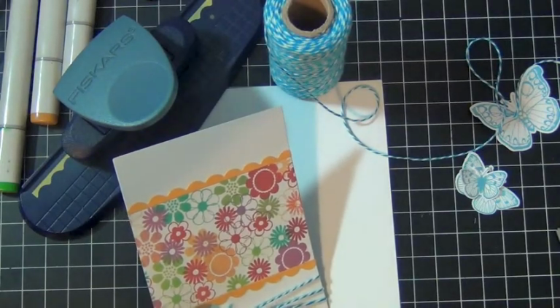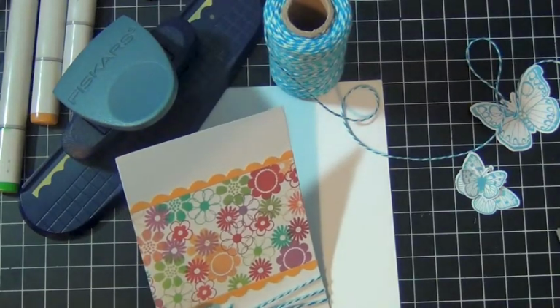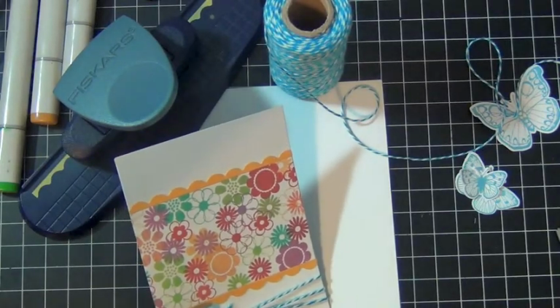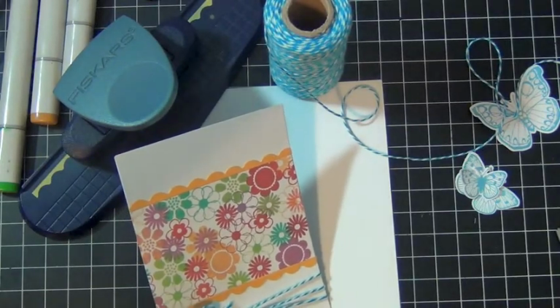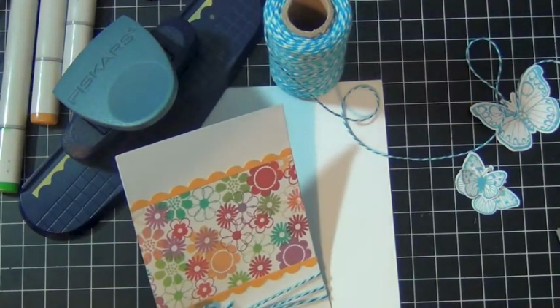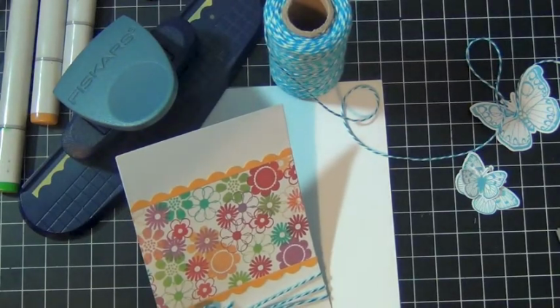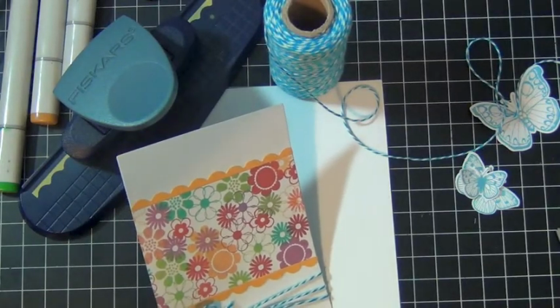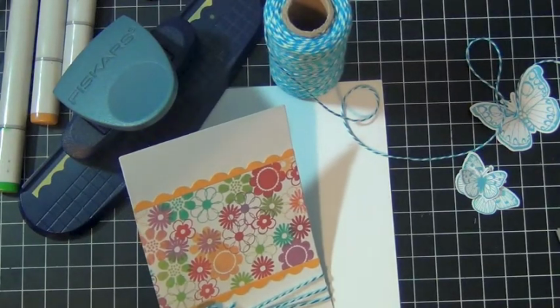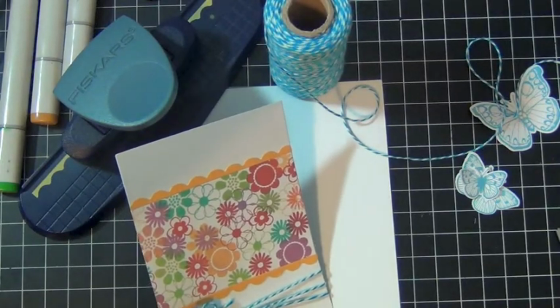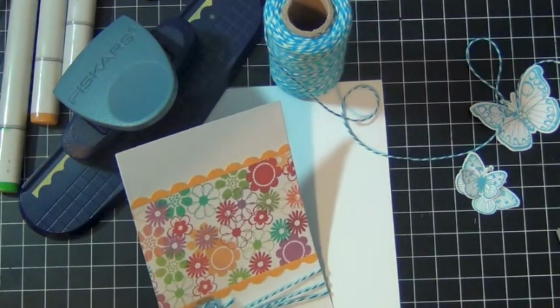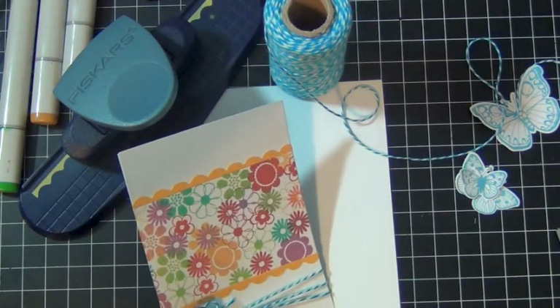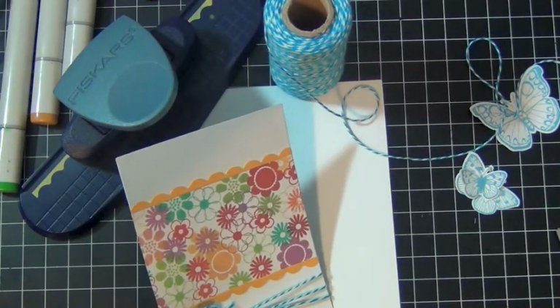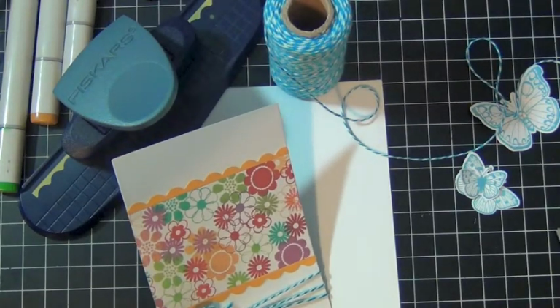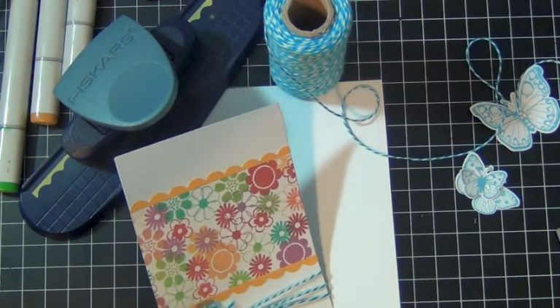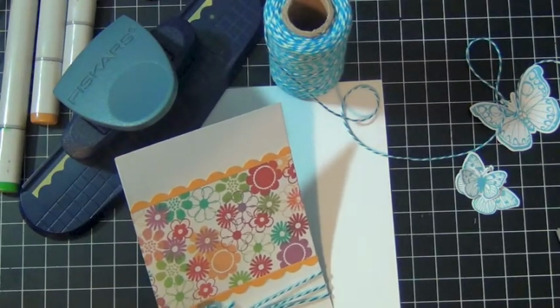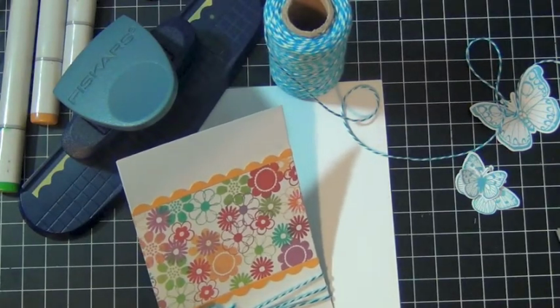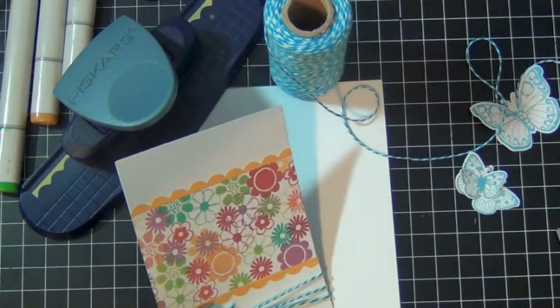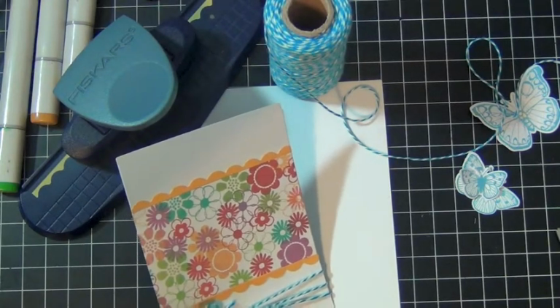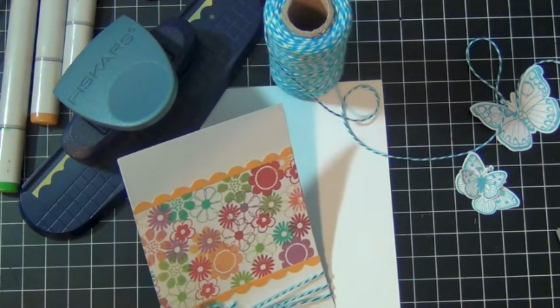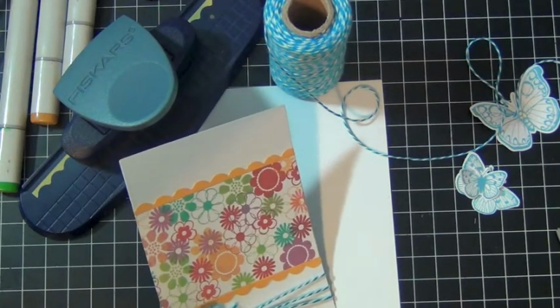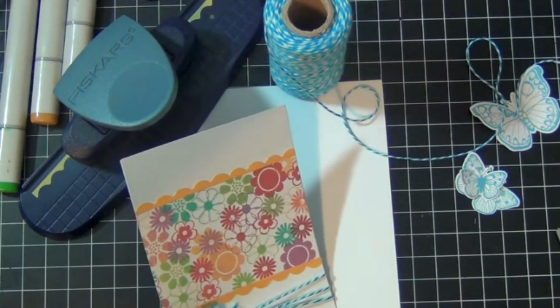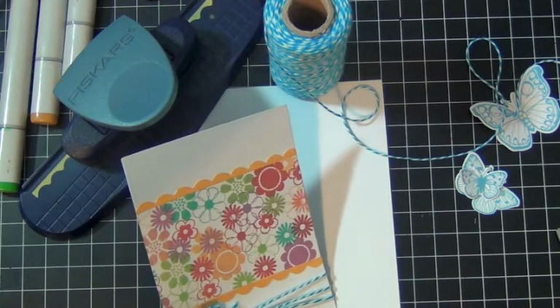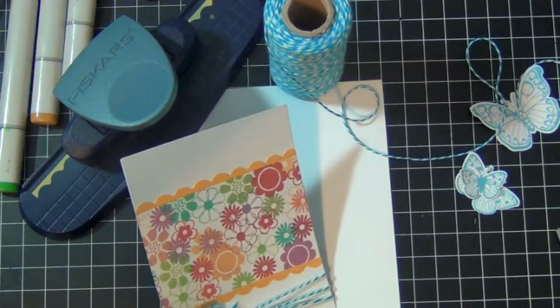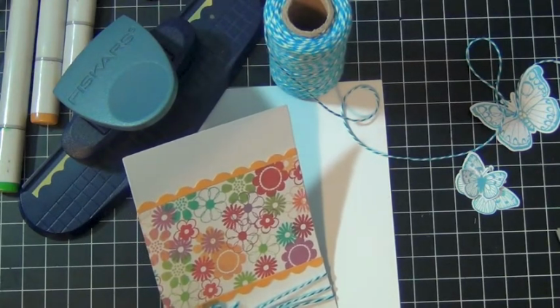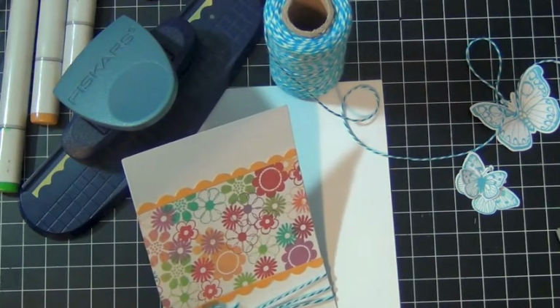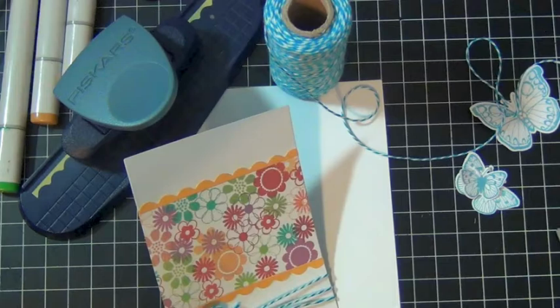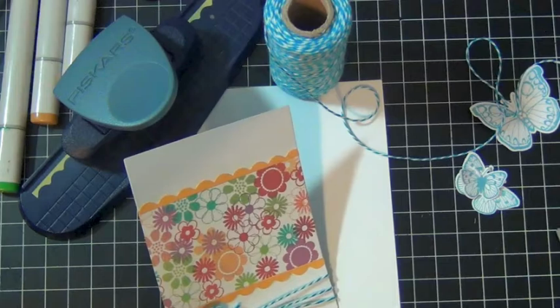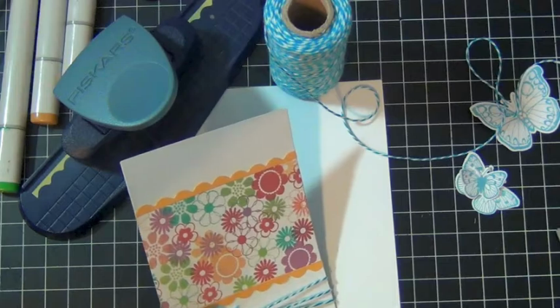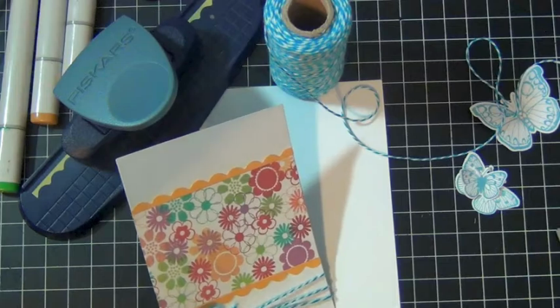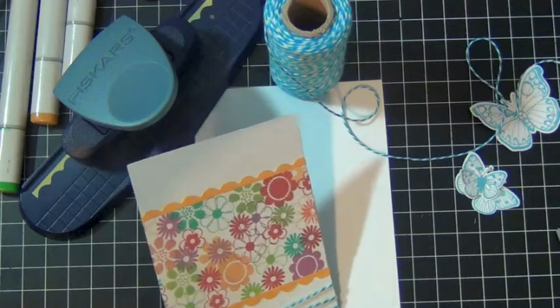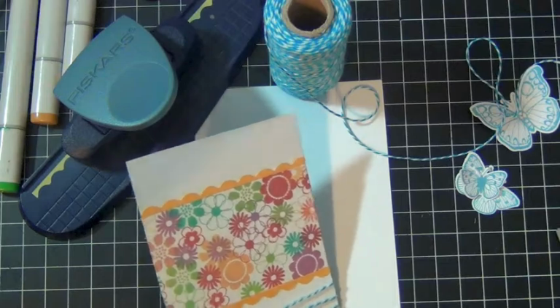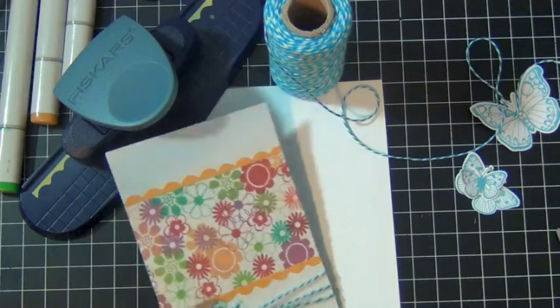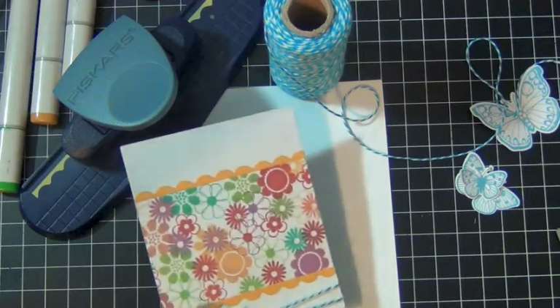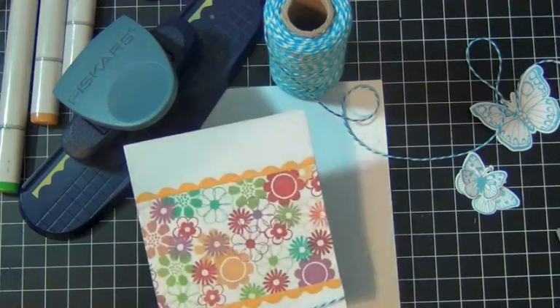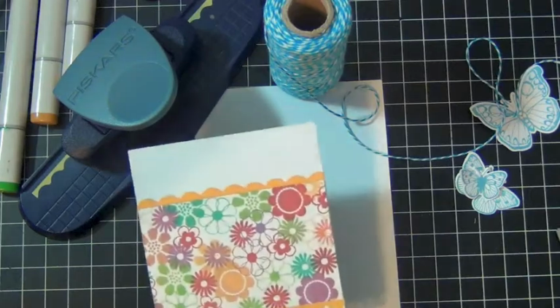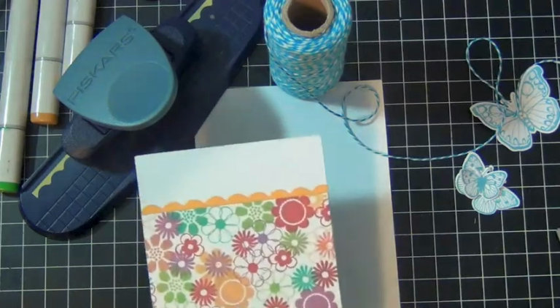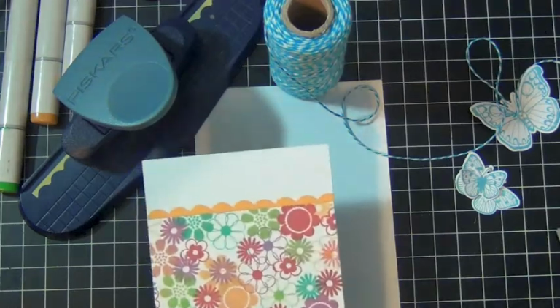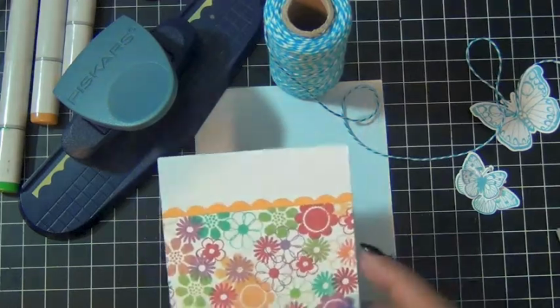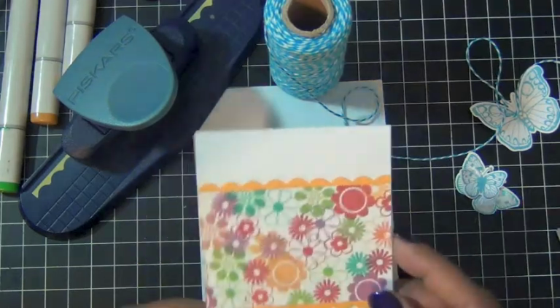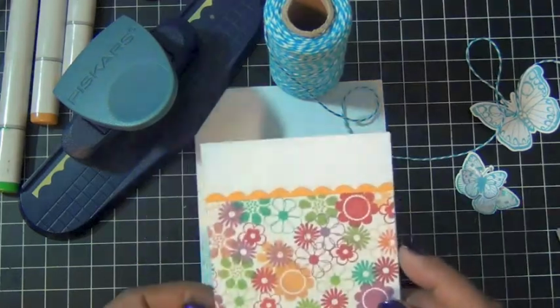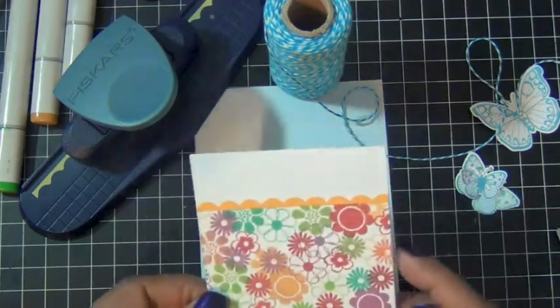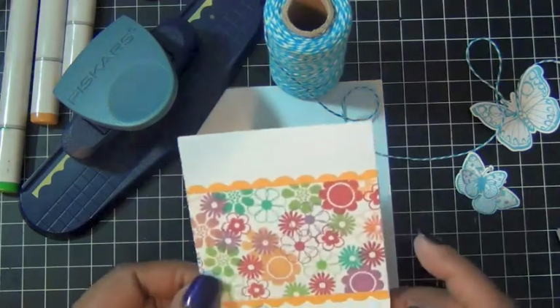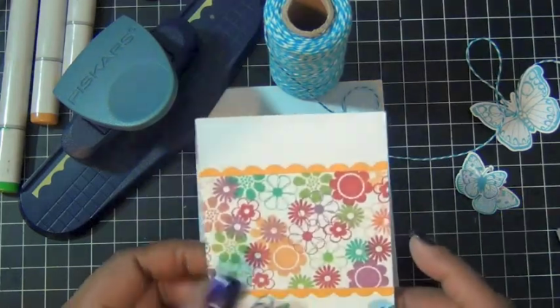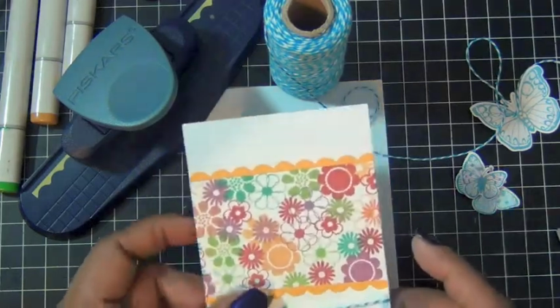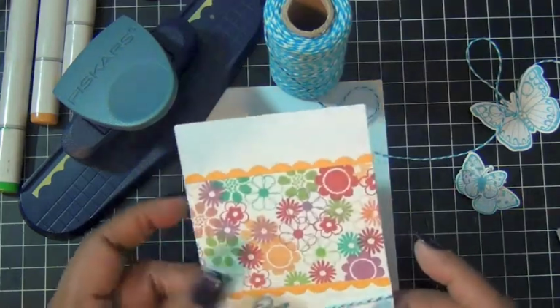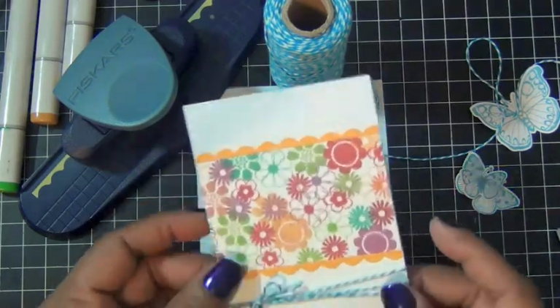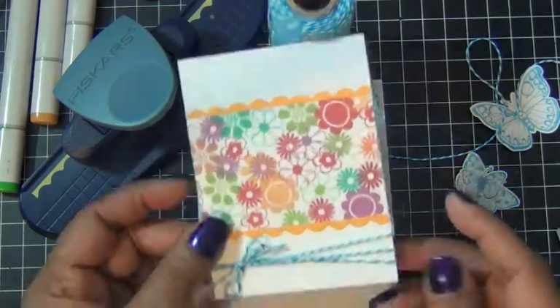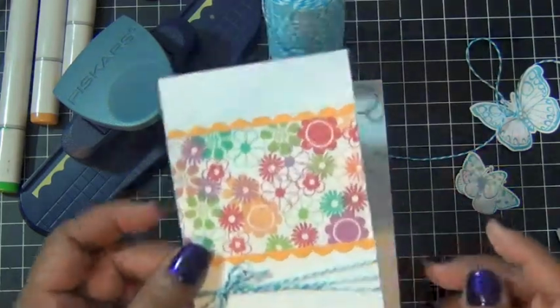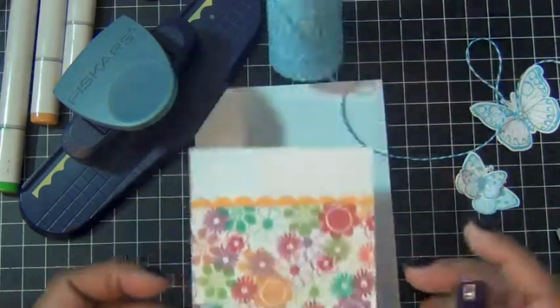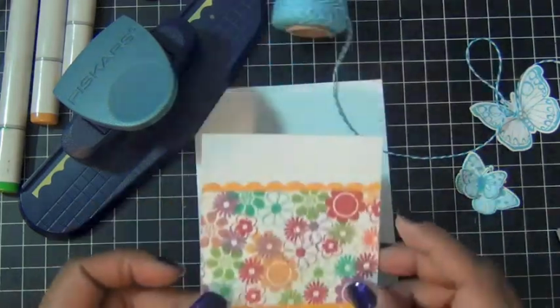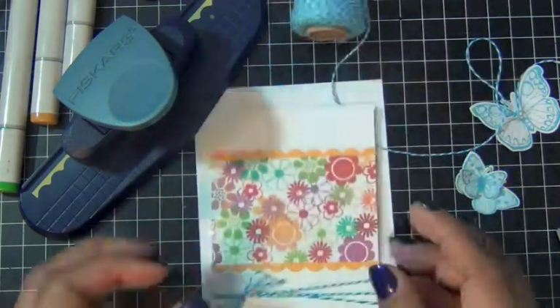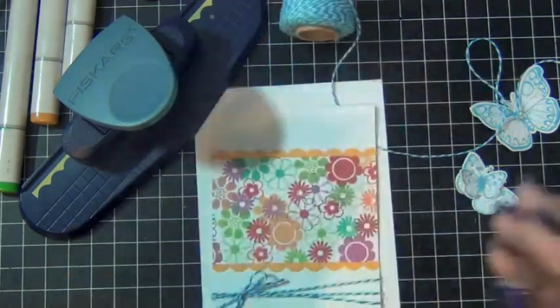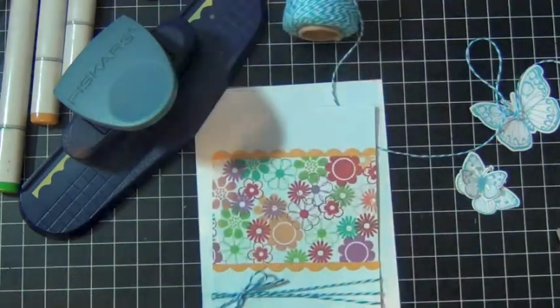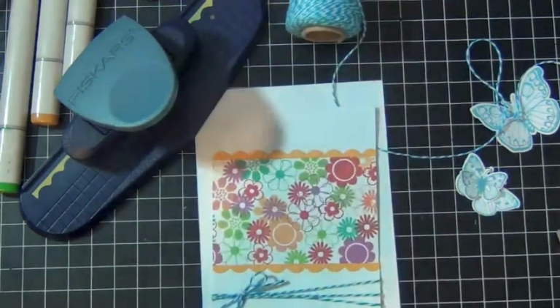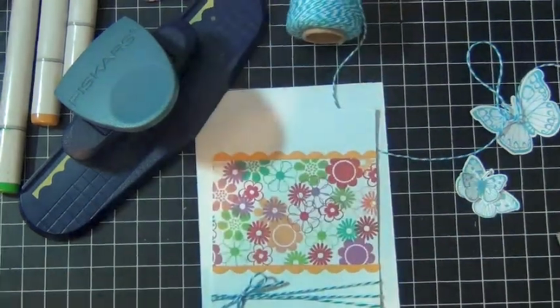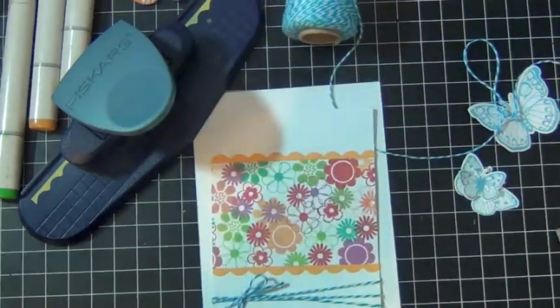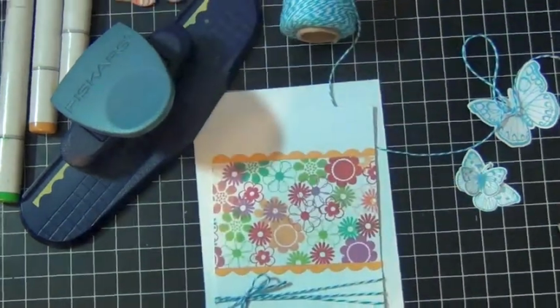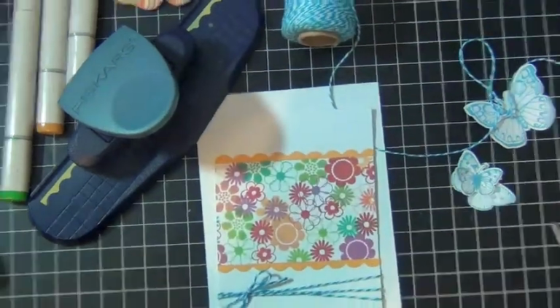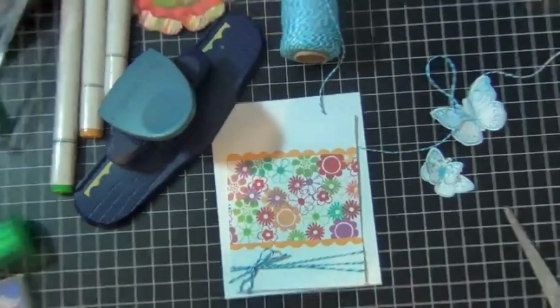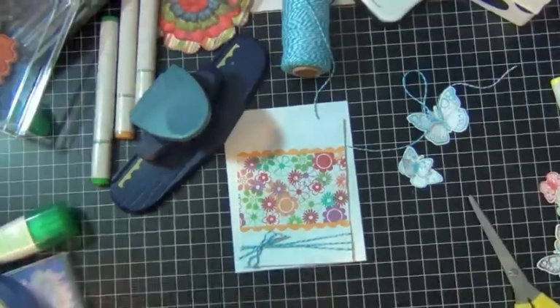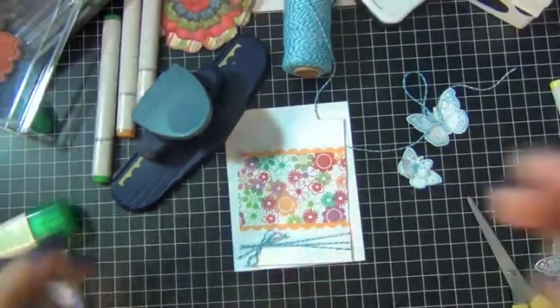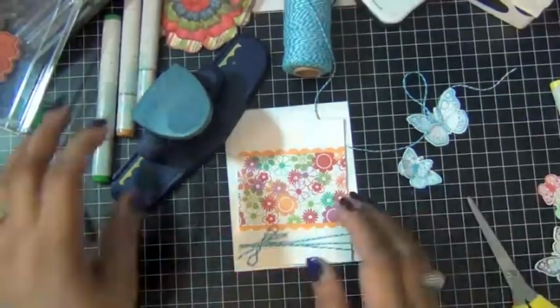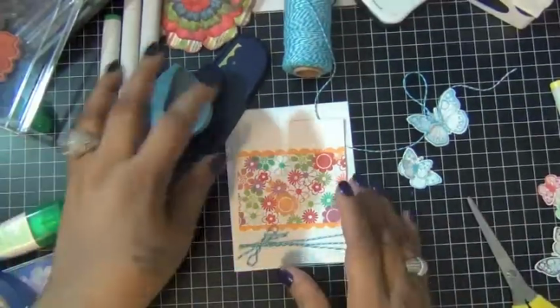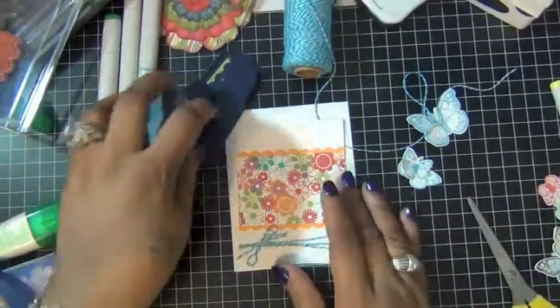Then I used my twine in blue and made a bow at the bottom.